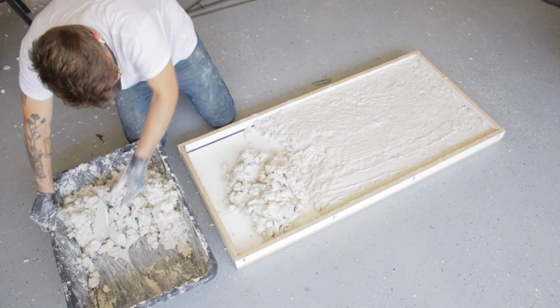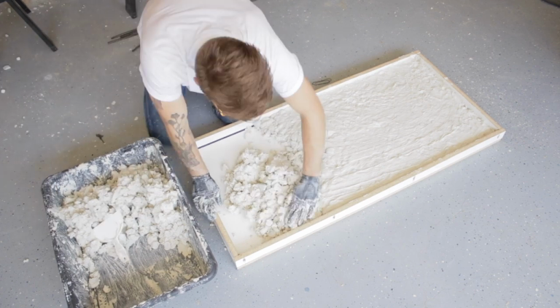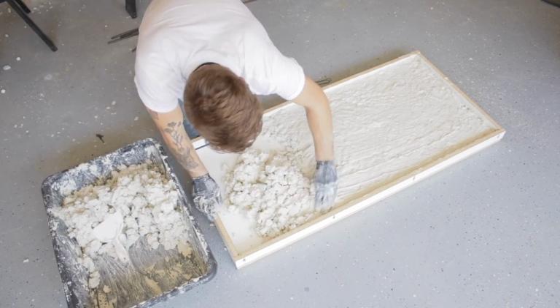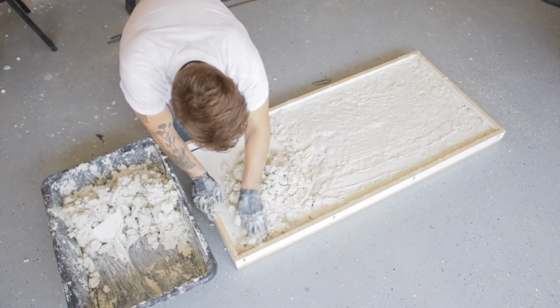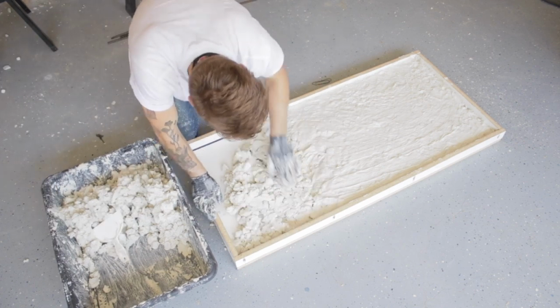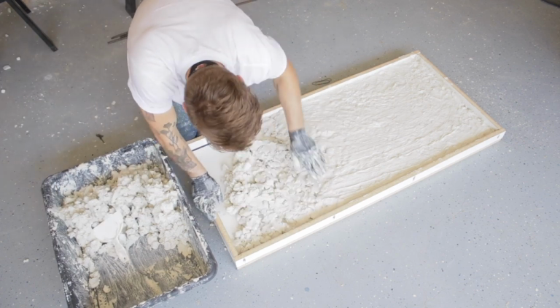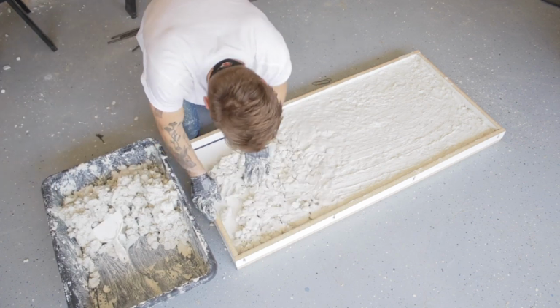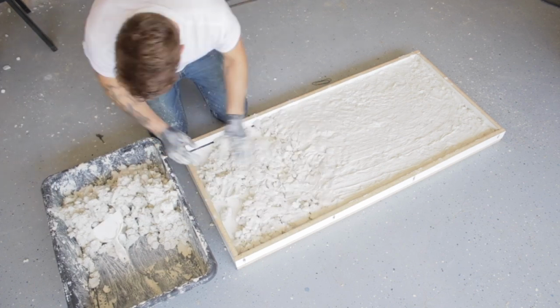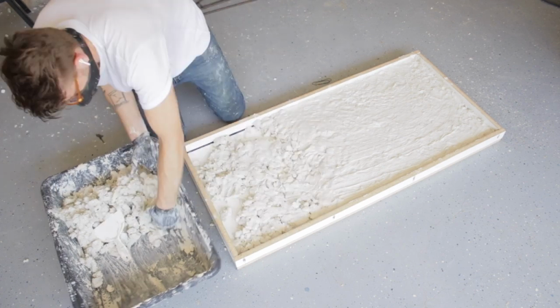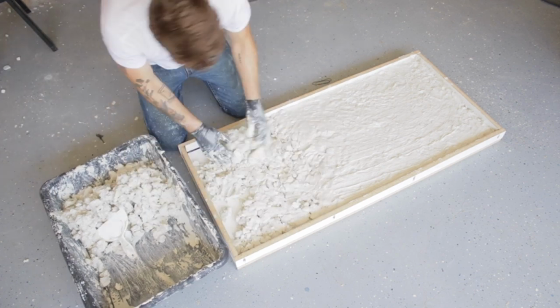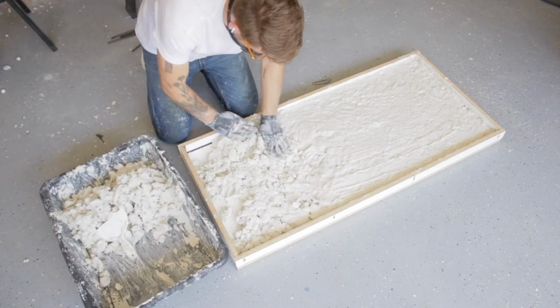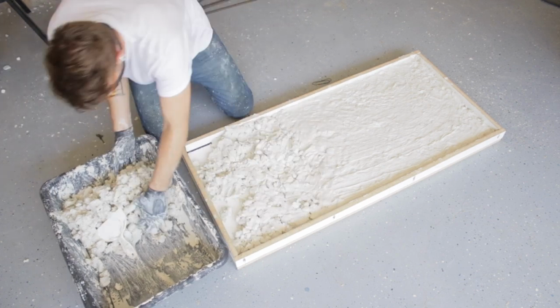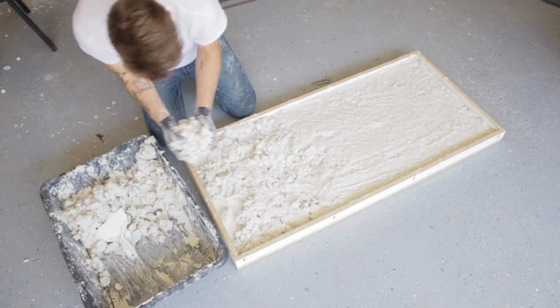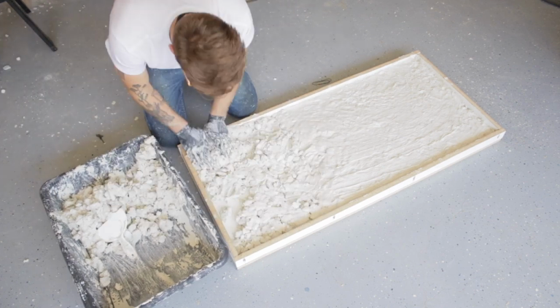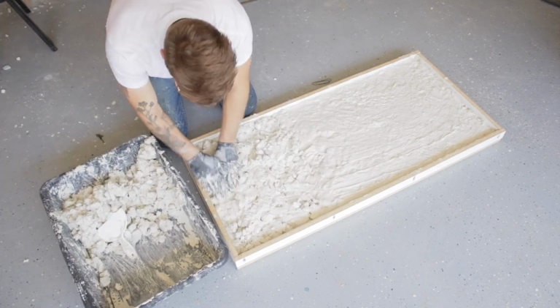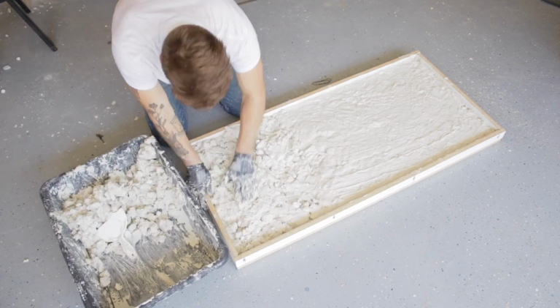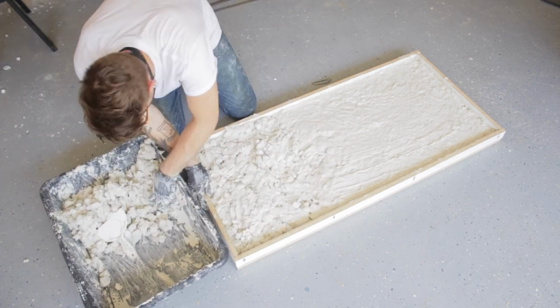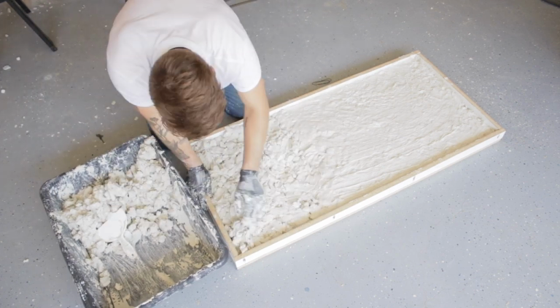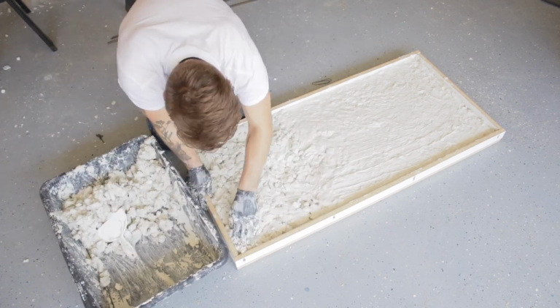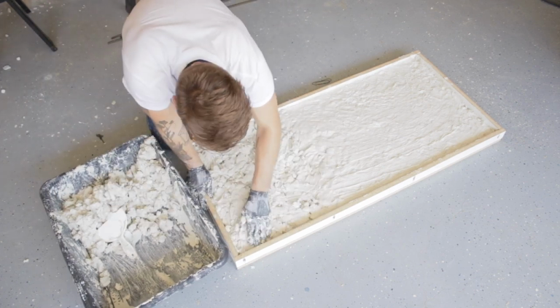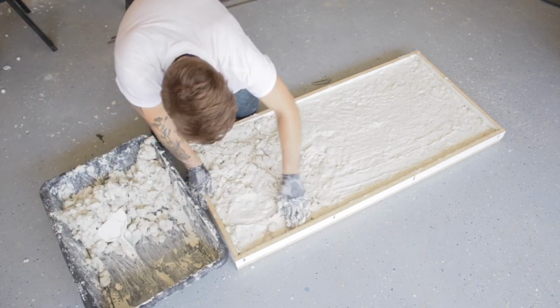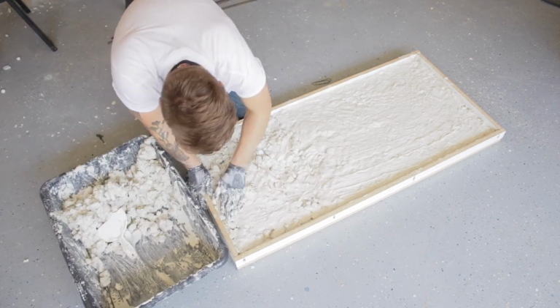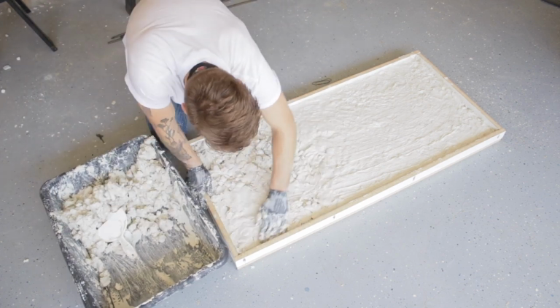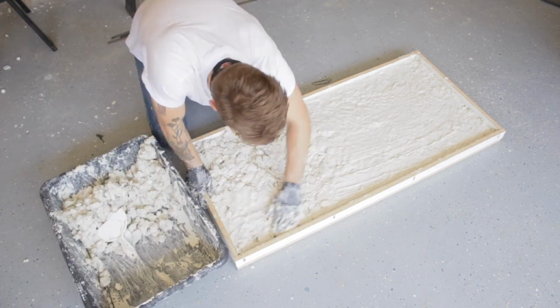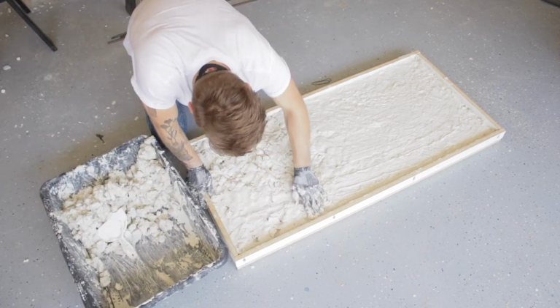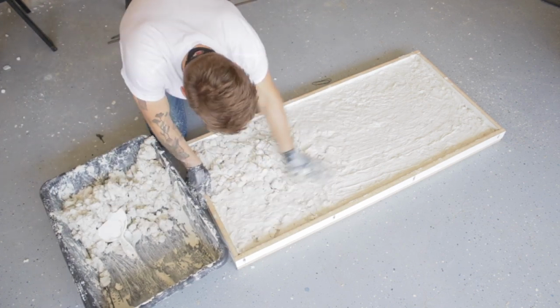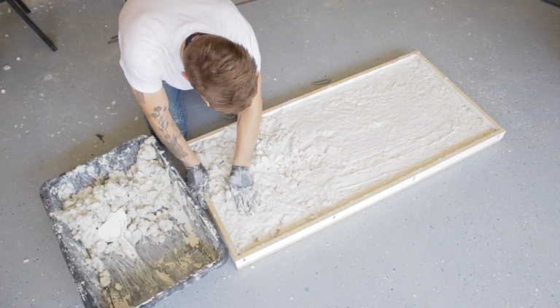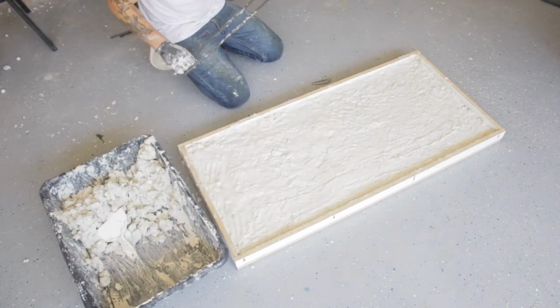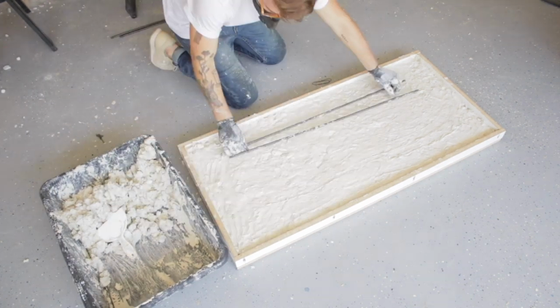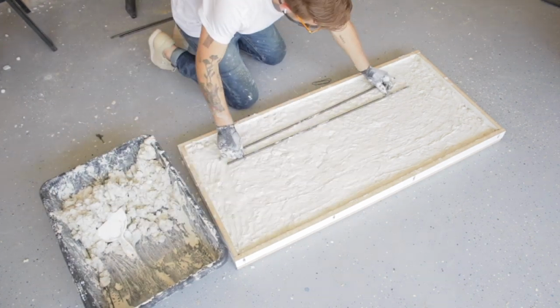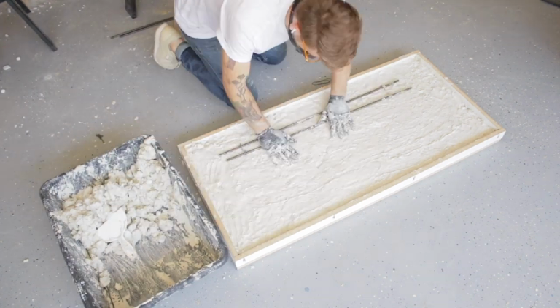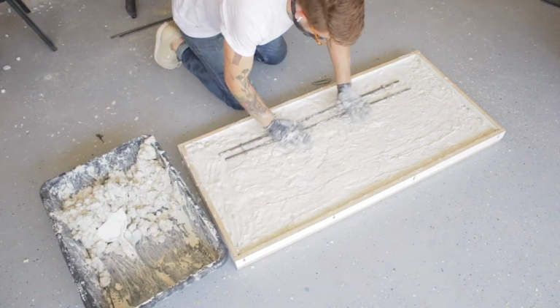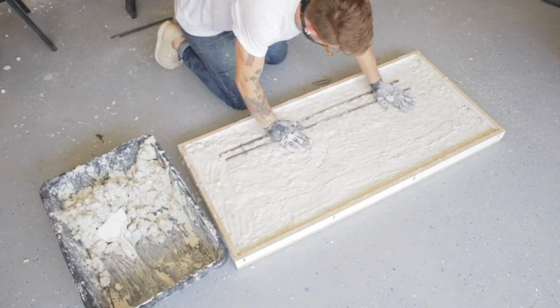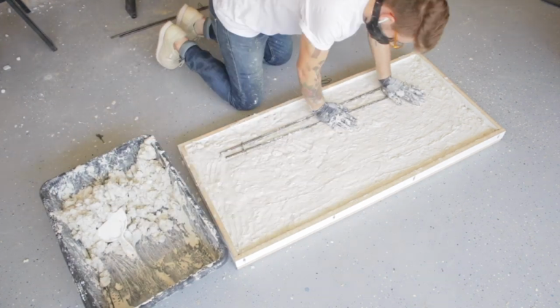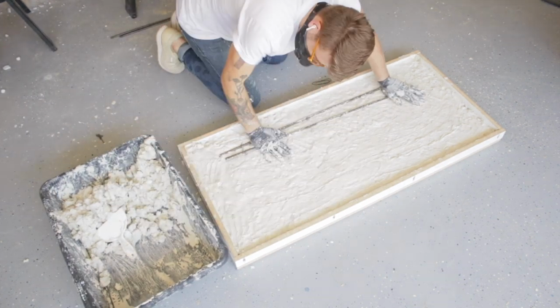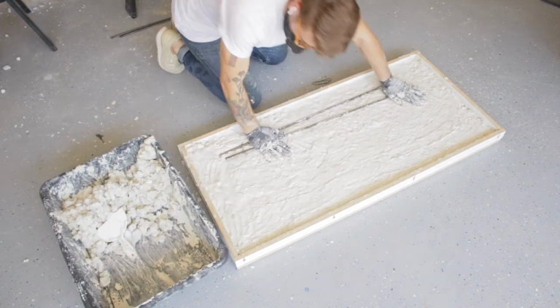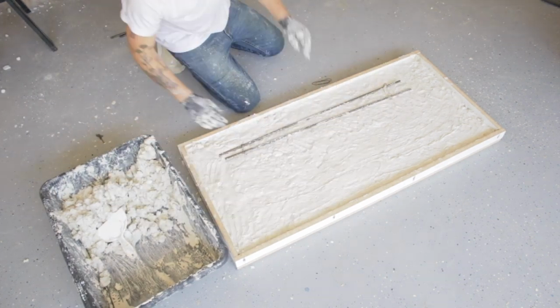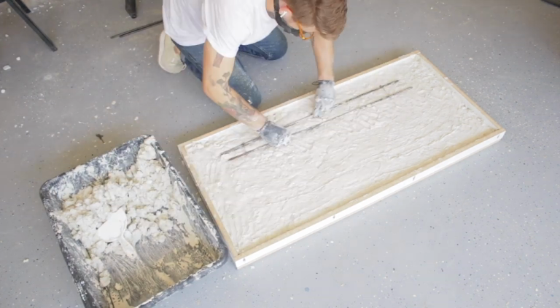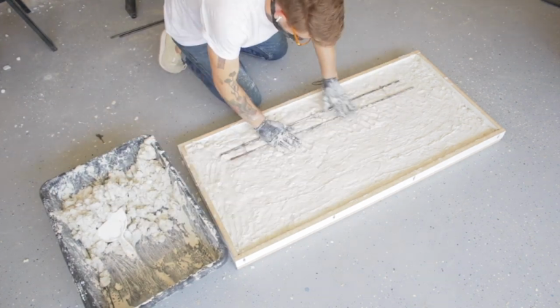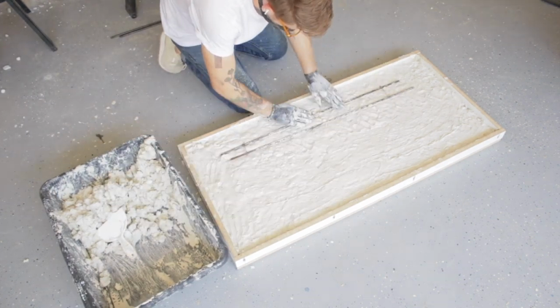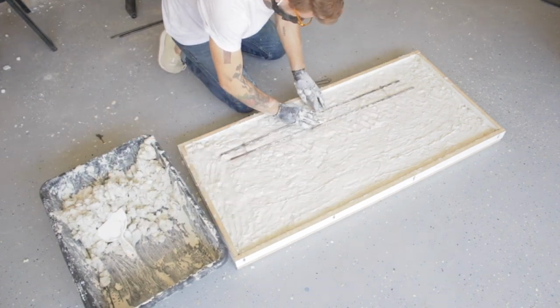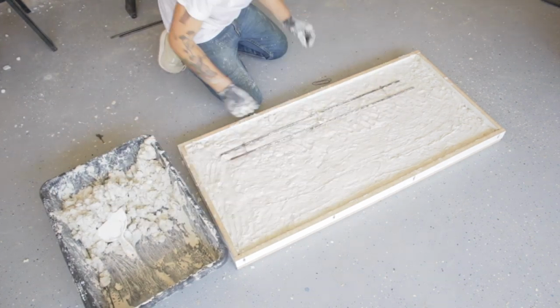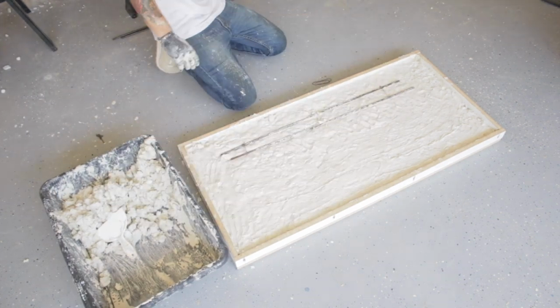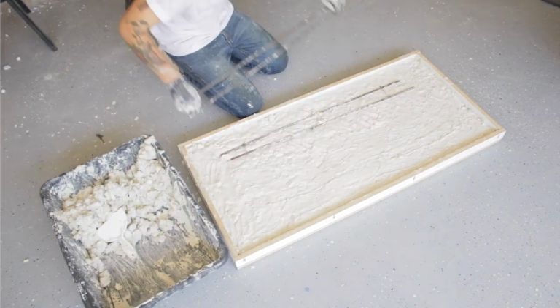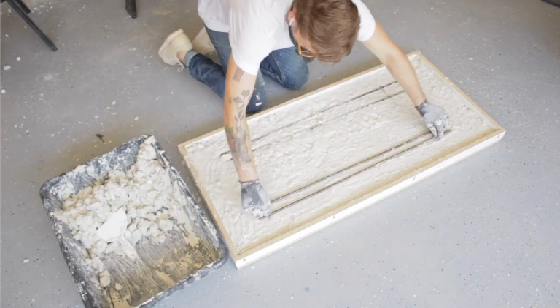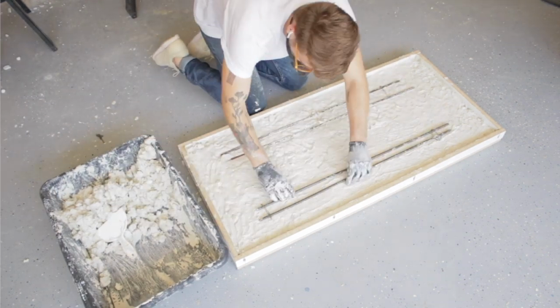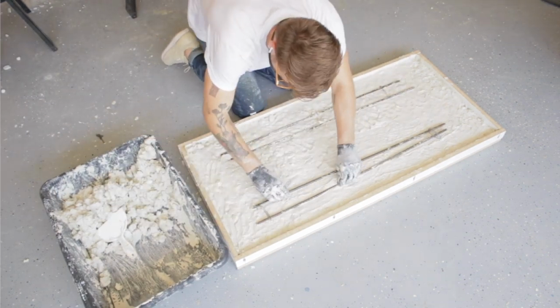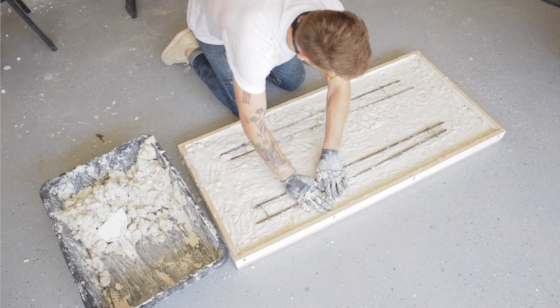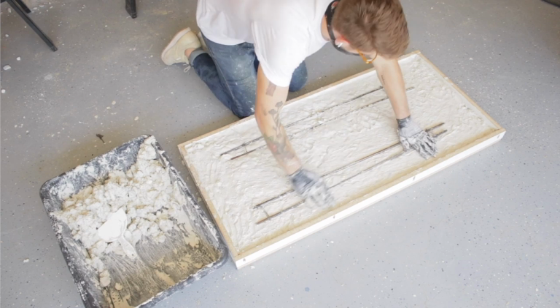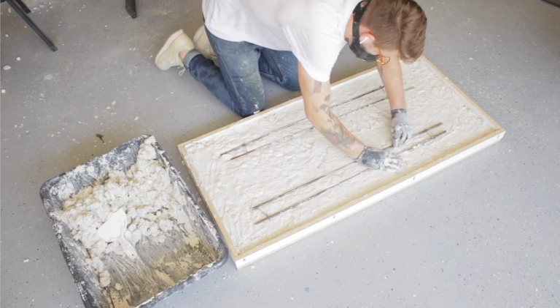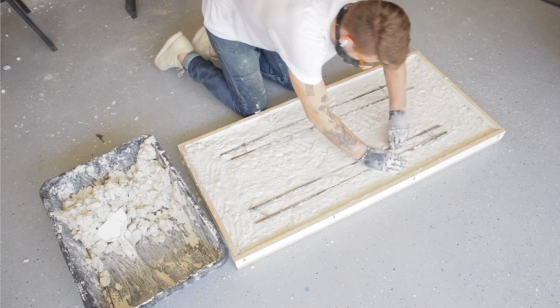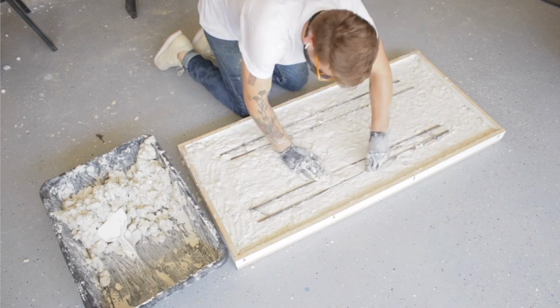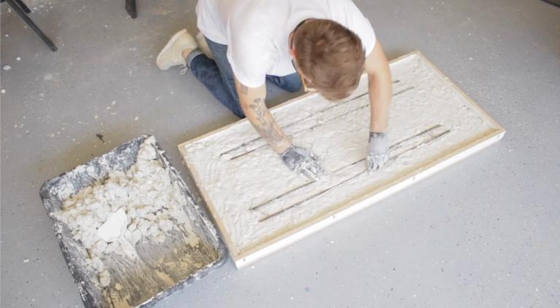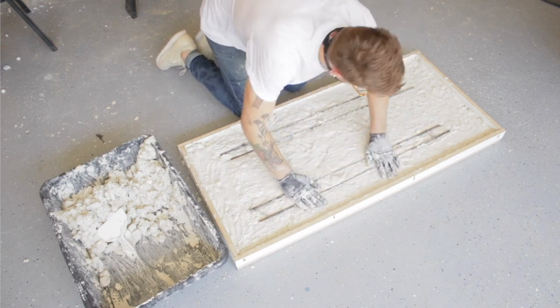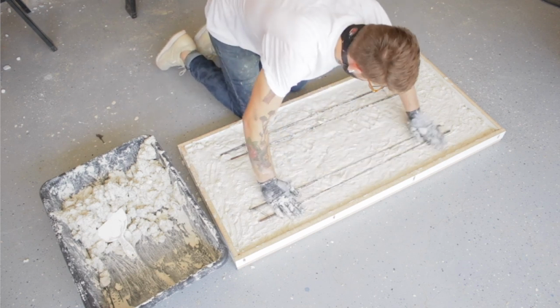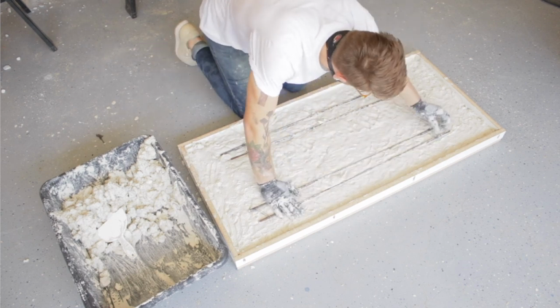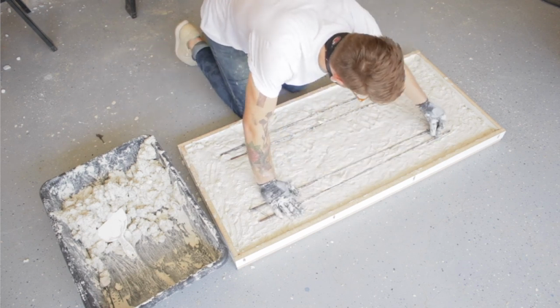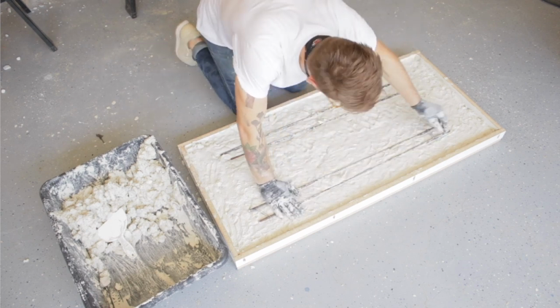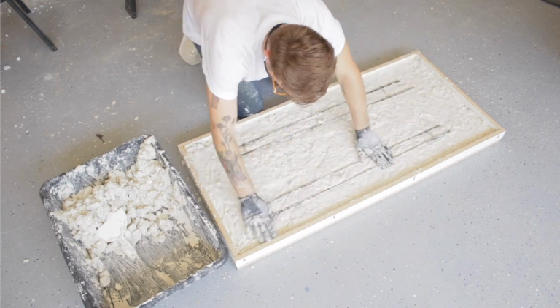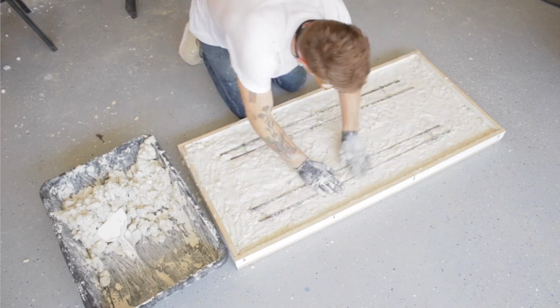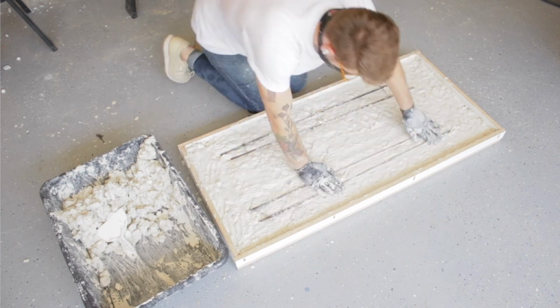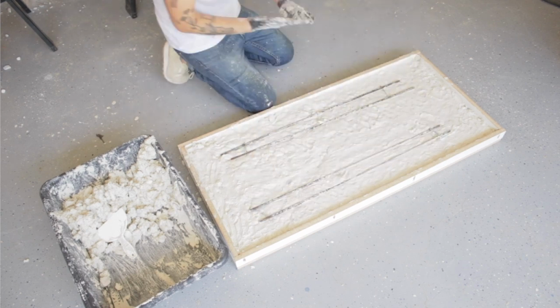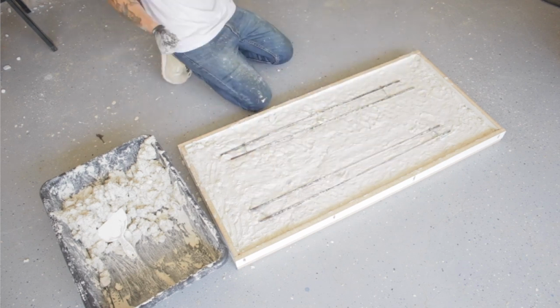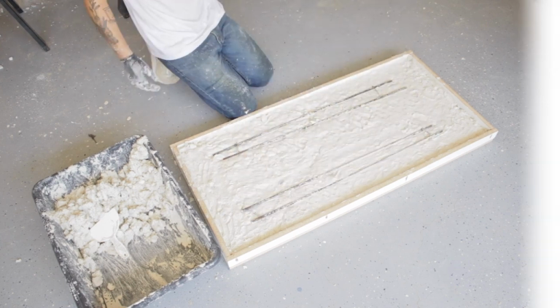Once my form was a little over halfway full, I was able to insert my rebar pieces — once again leaving the center unsupported.